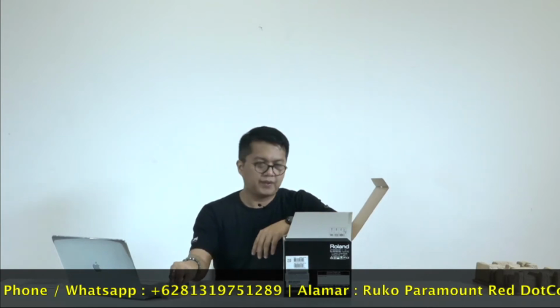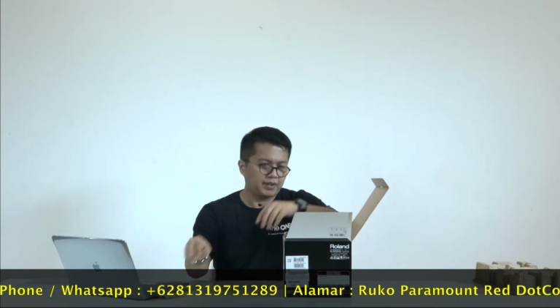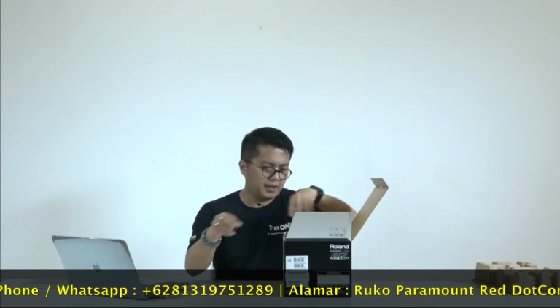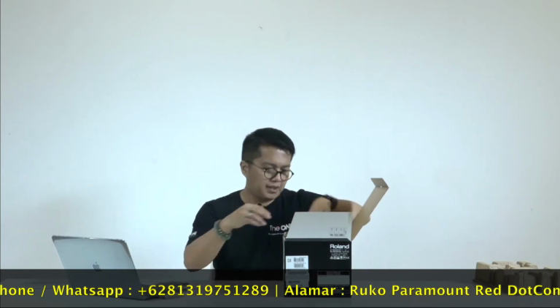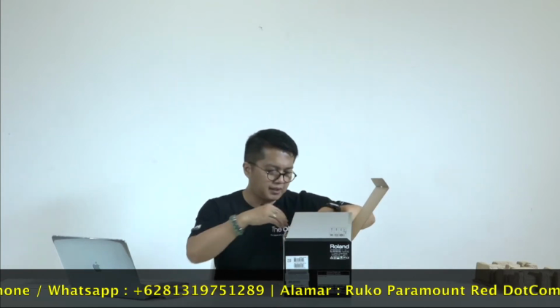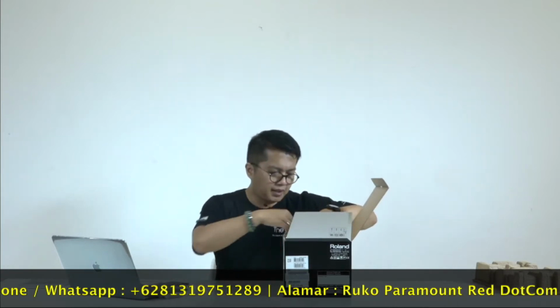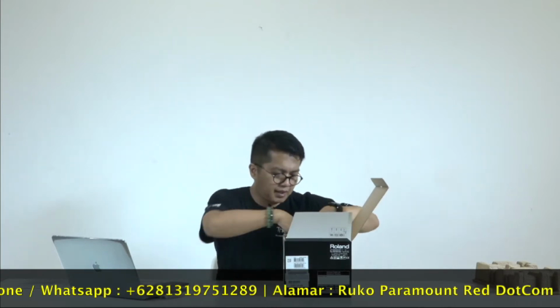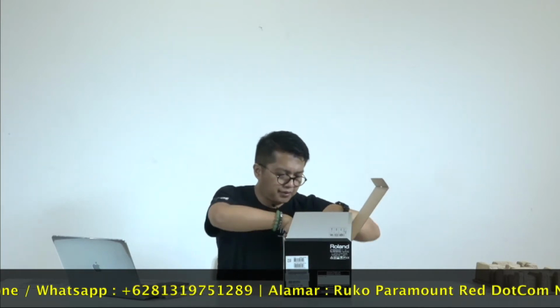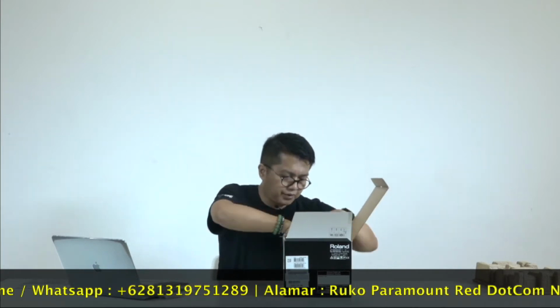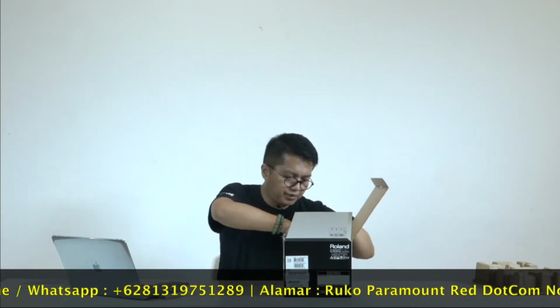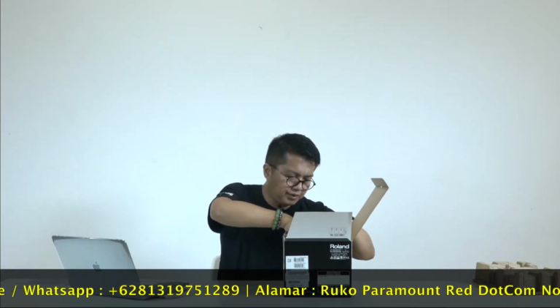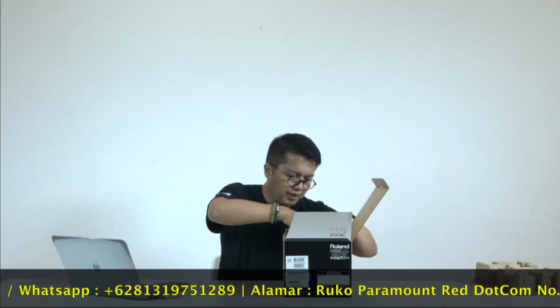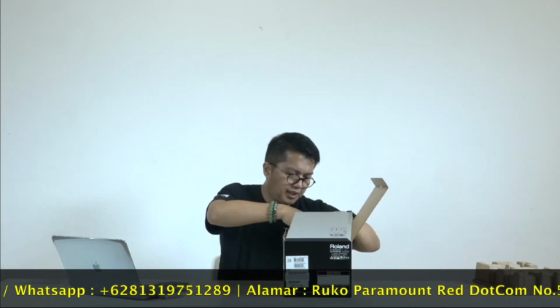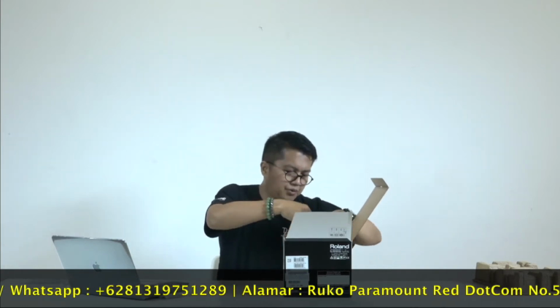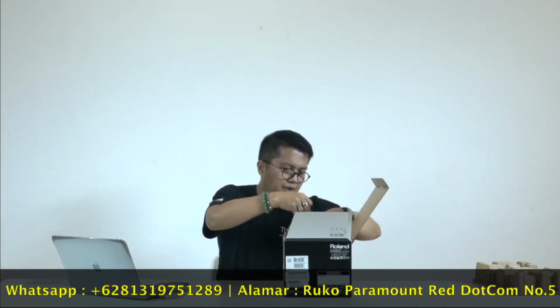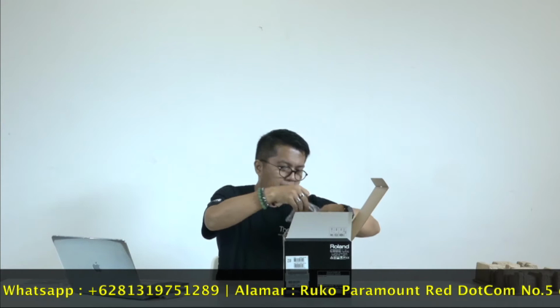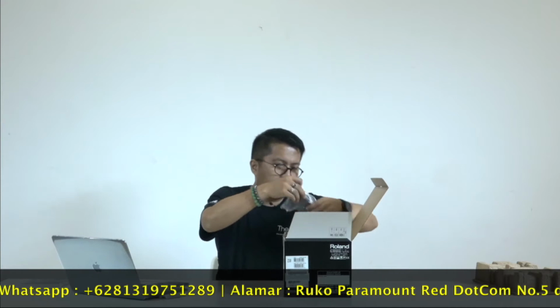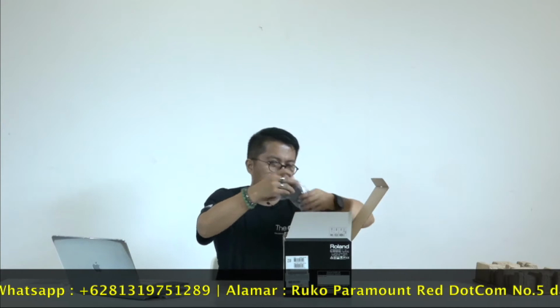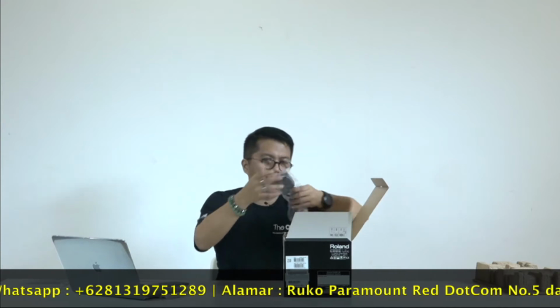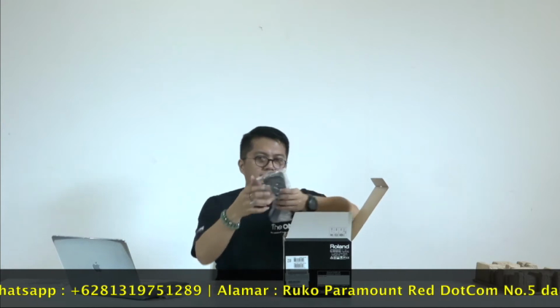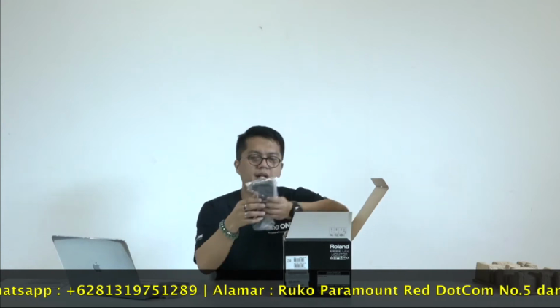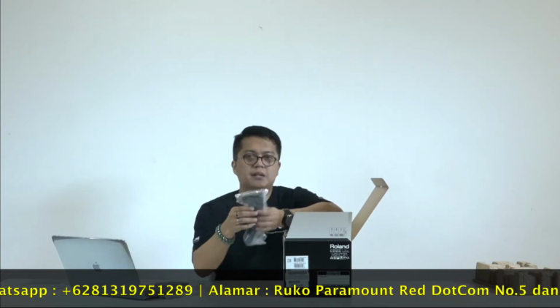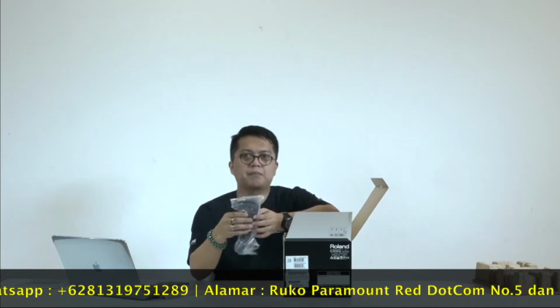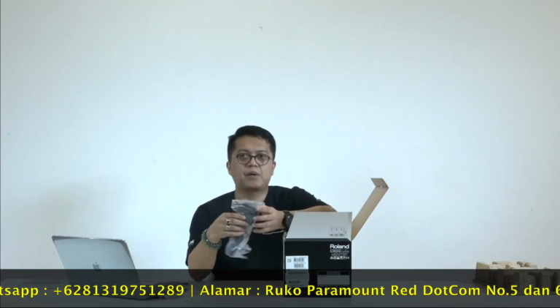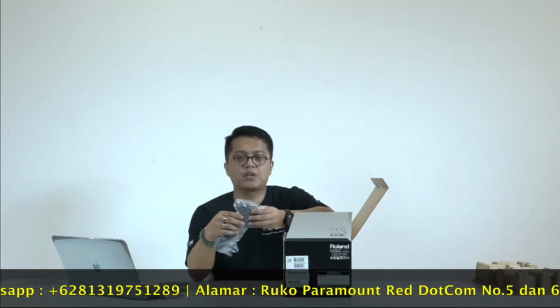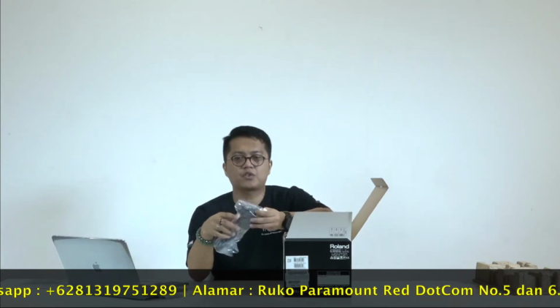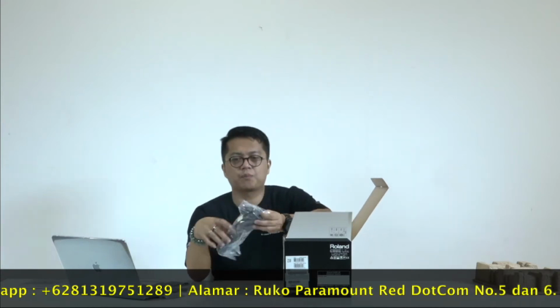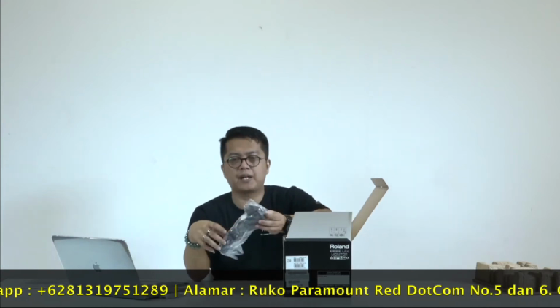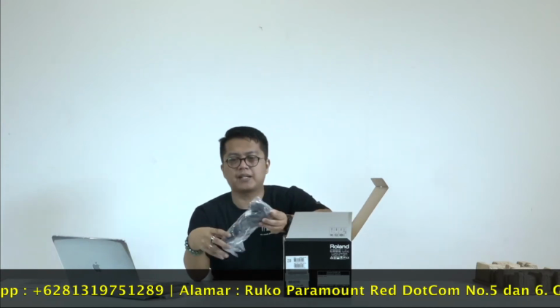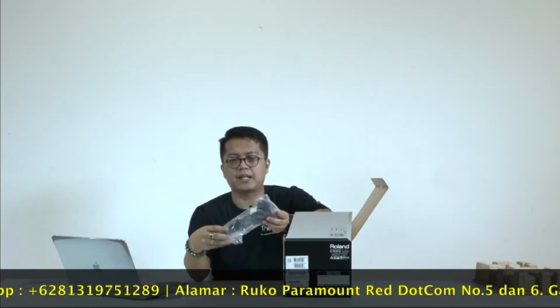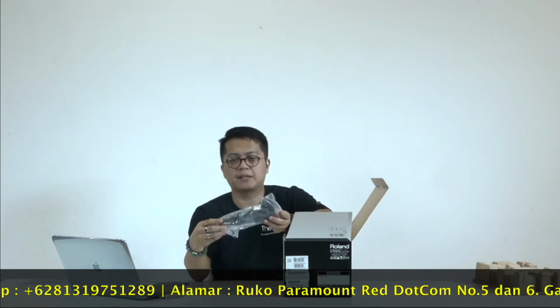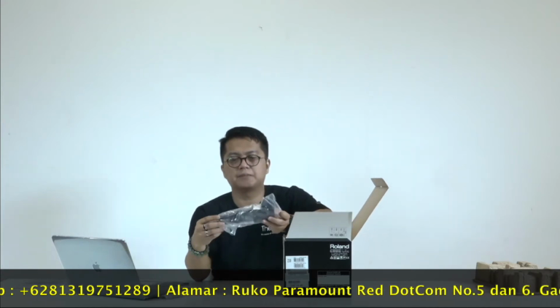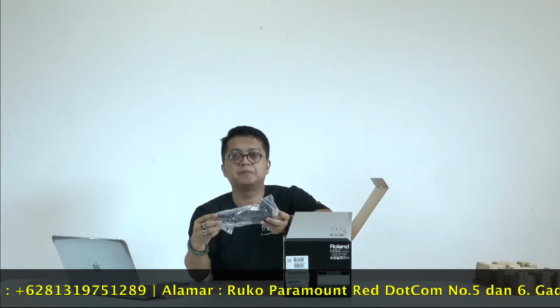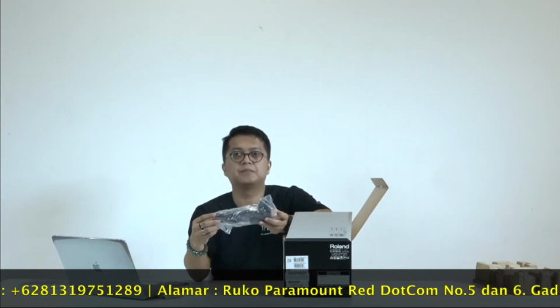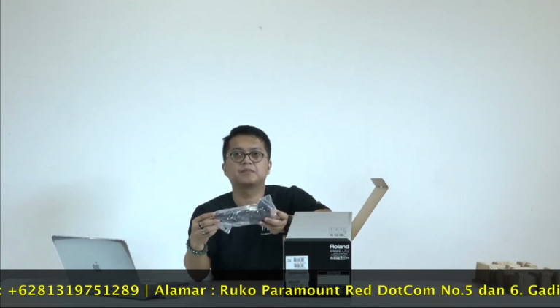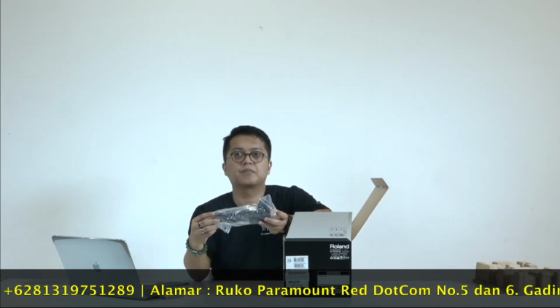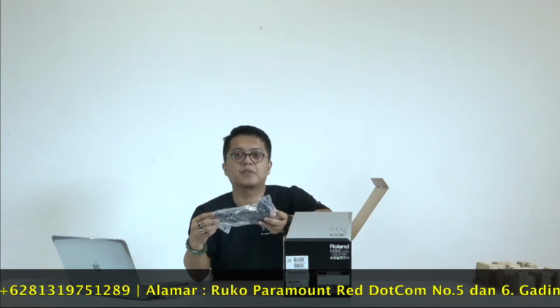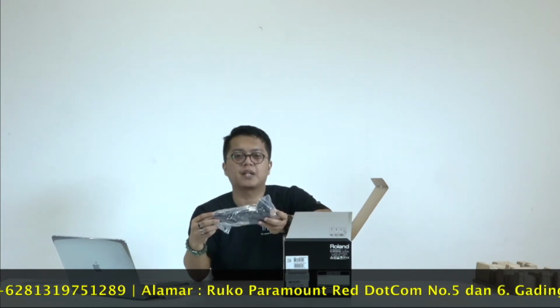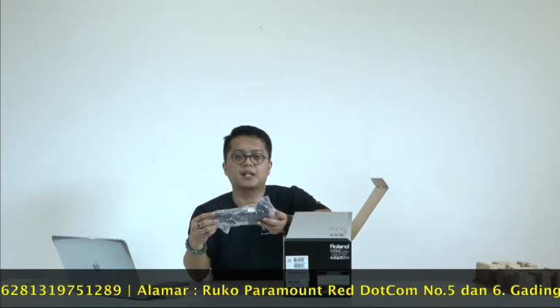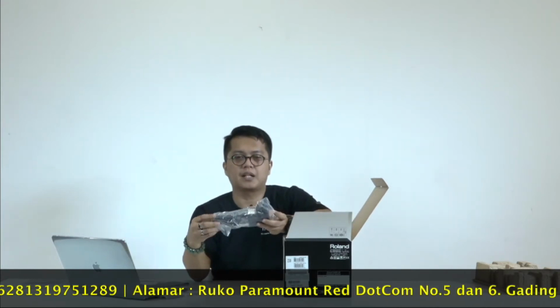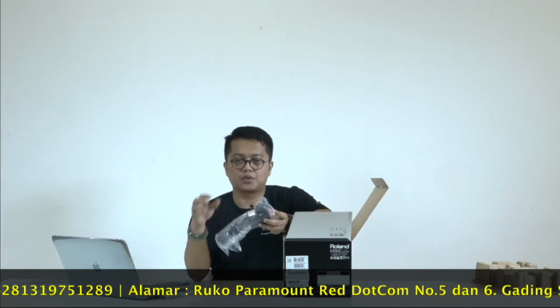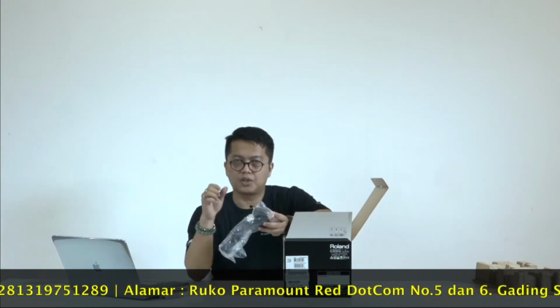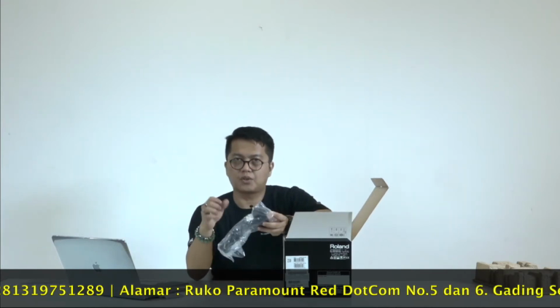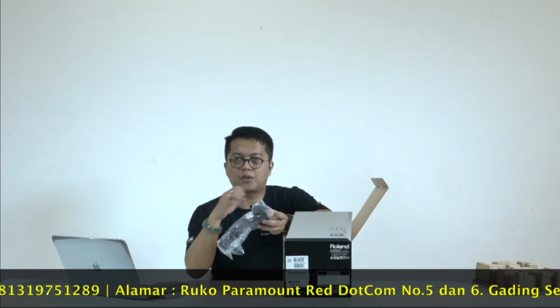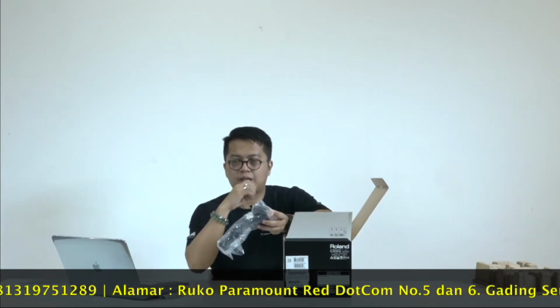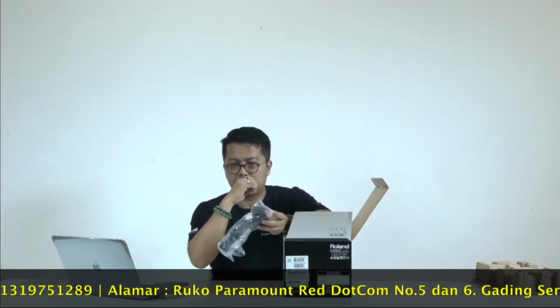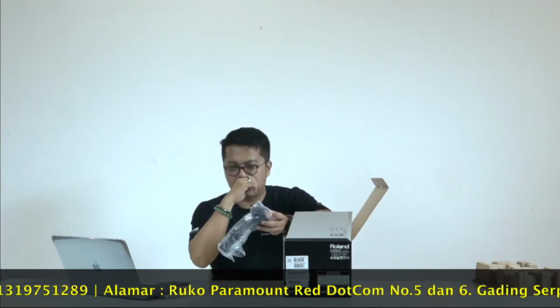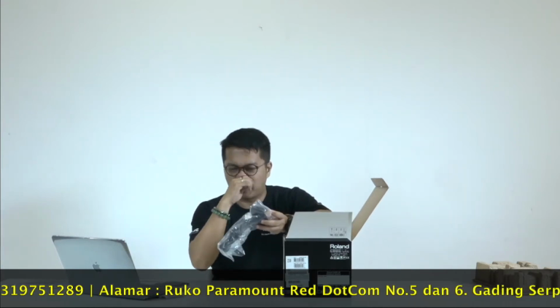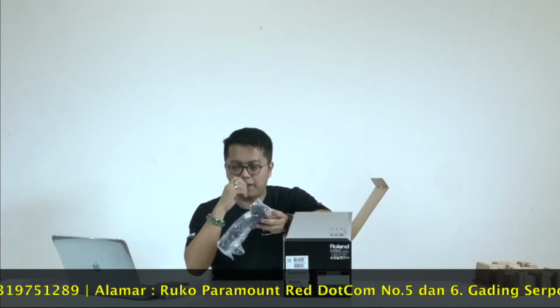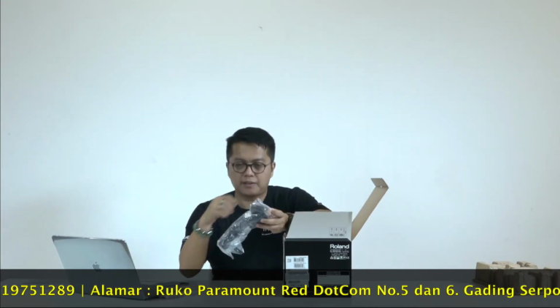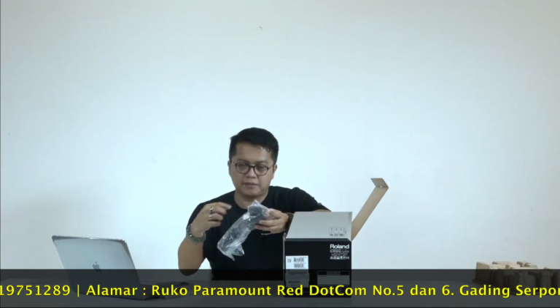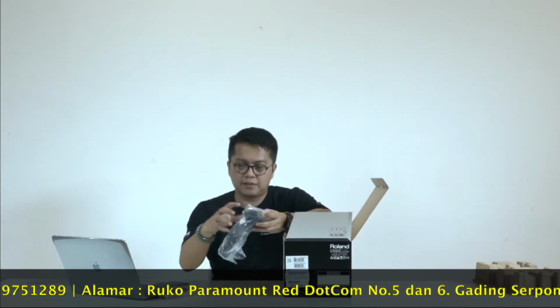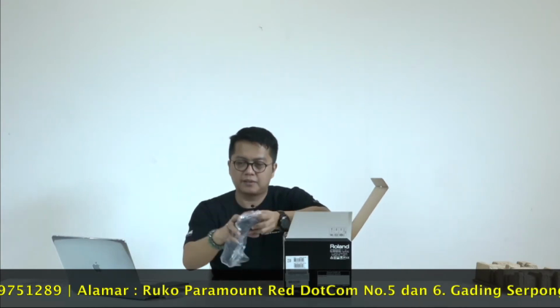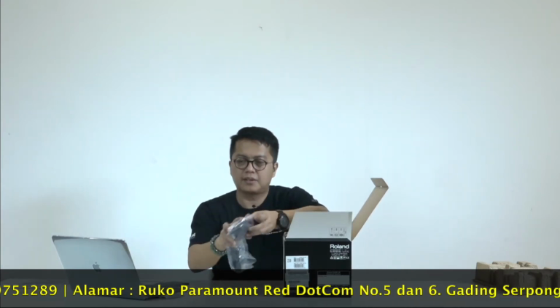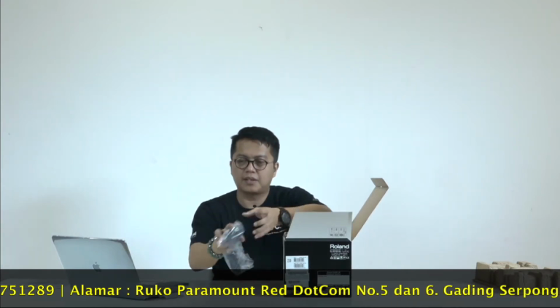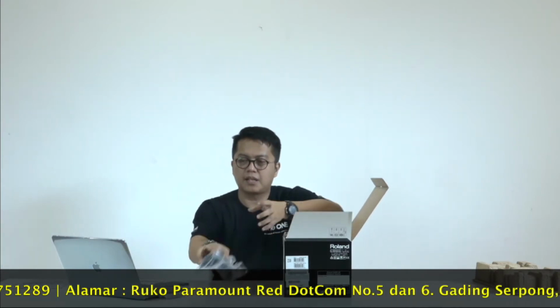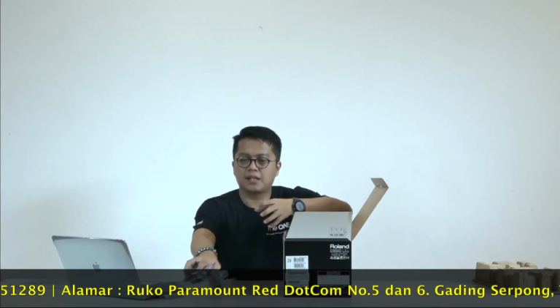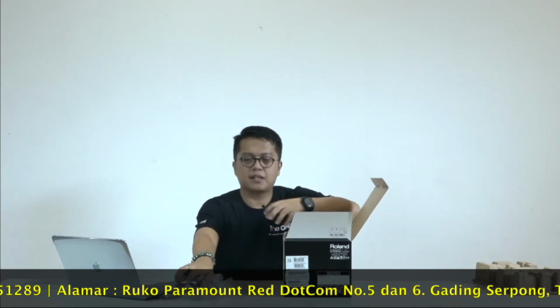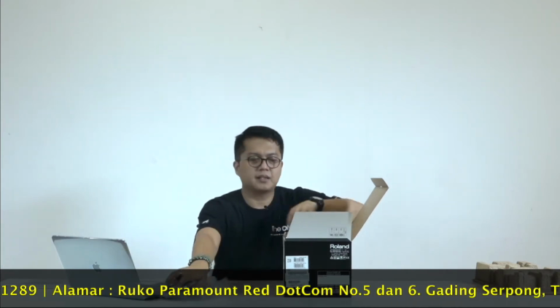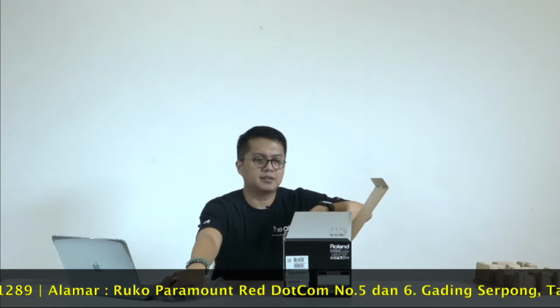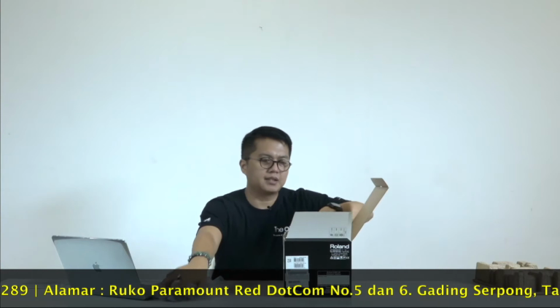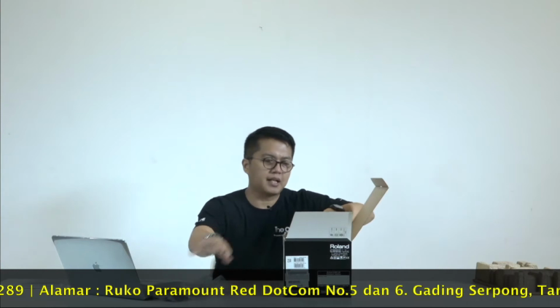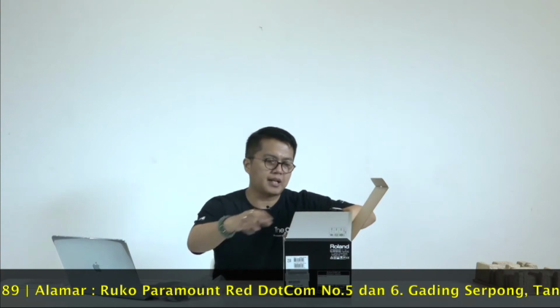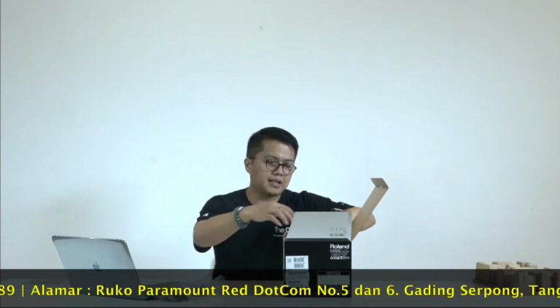And there is a stereo cable for connection, and also the power supply and electric power included.